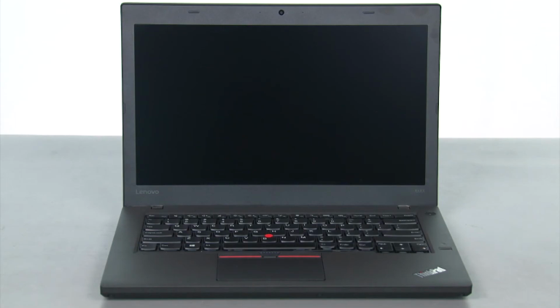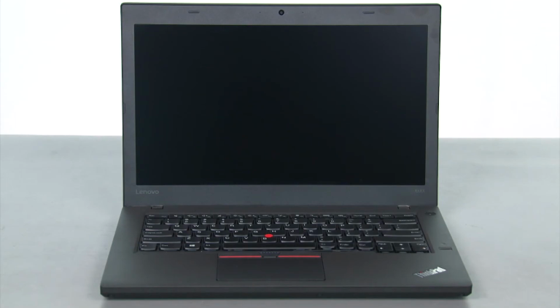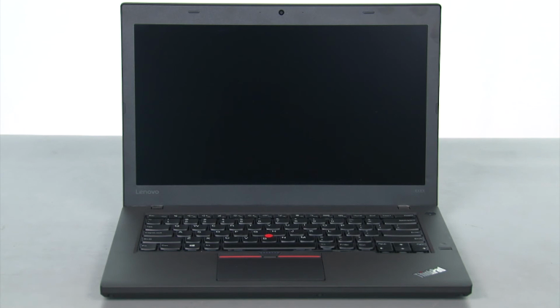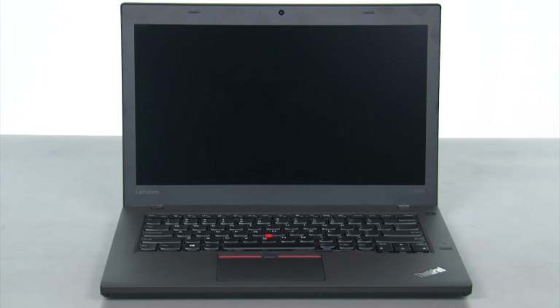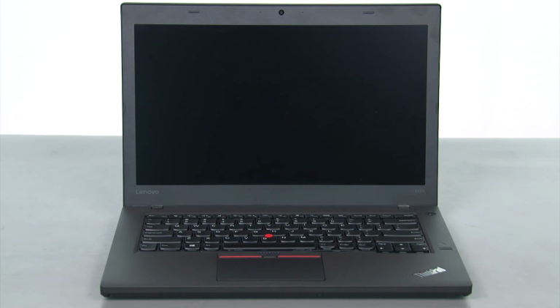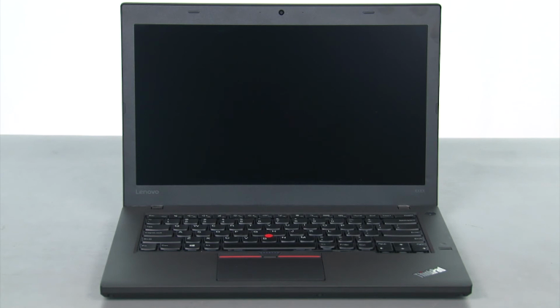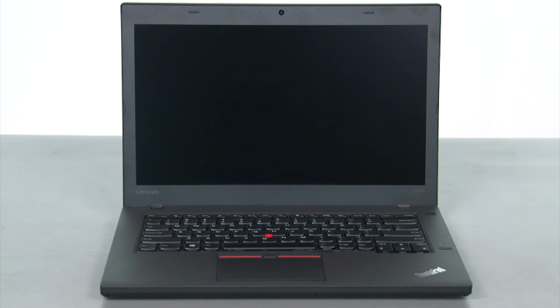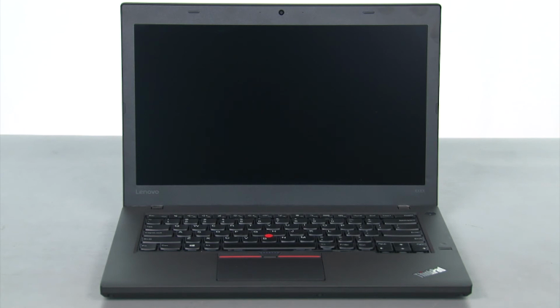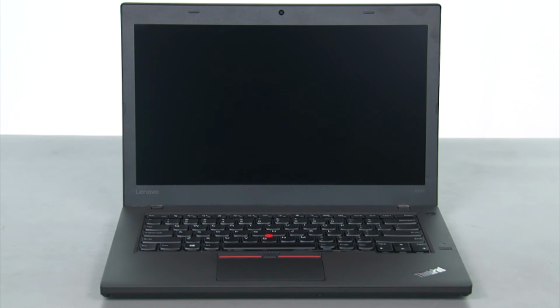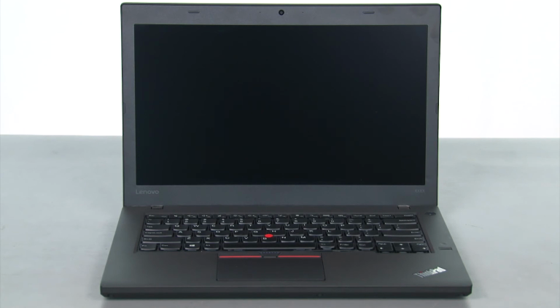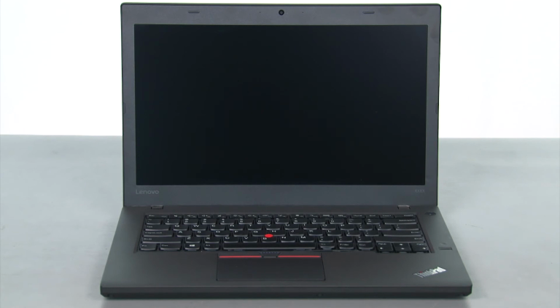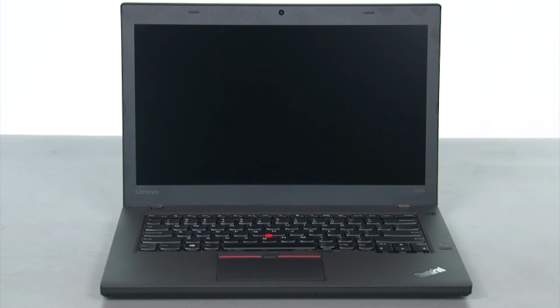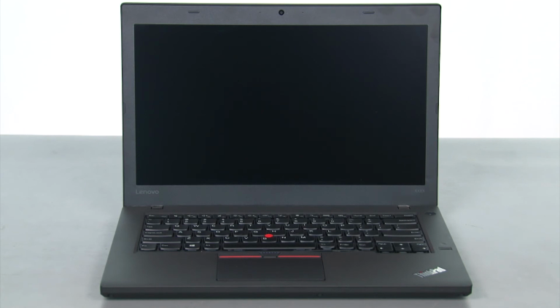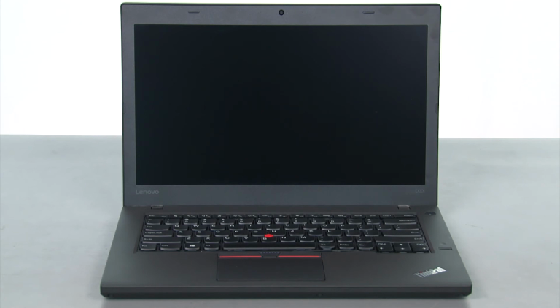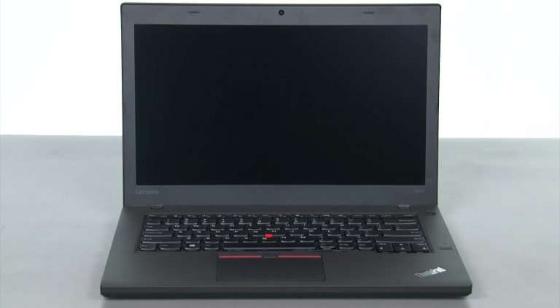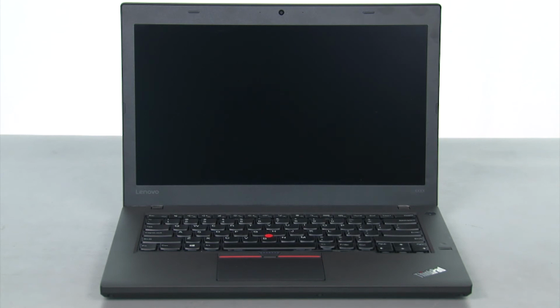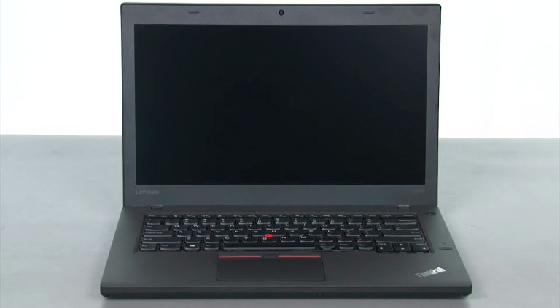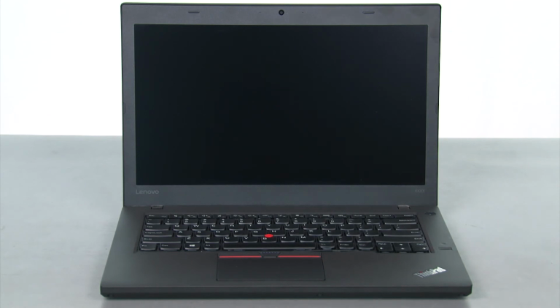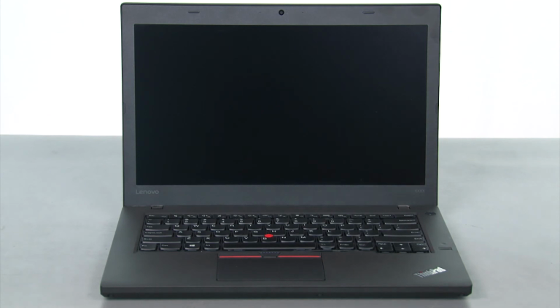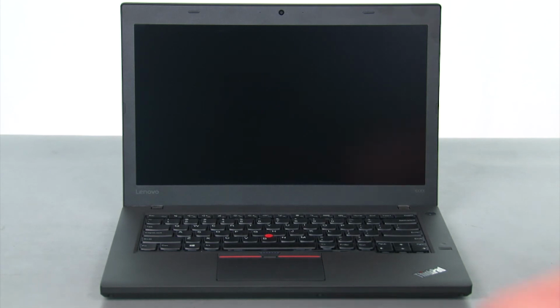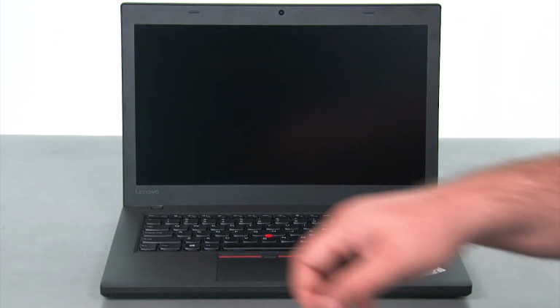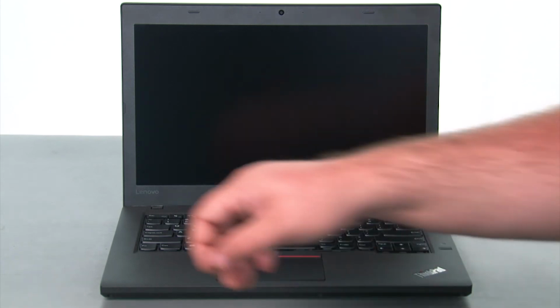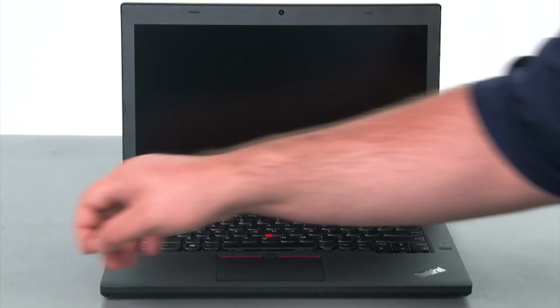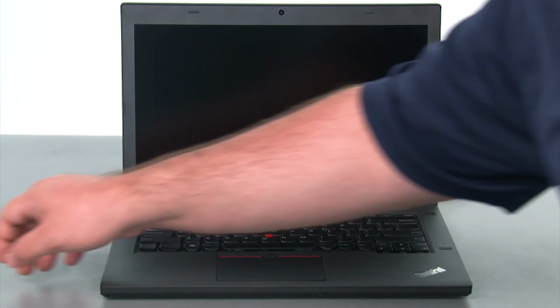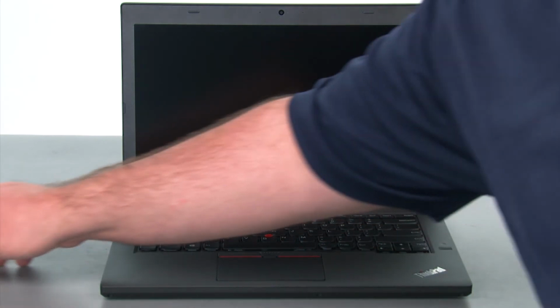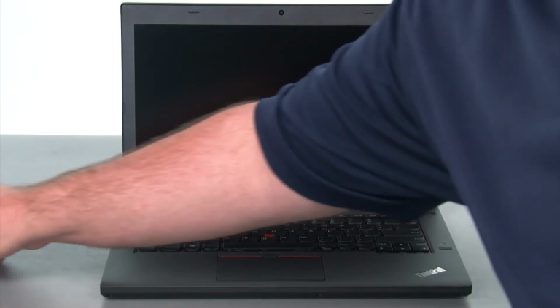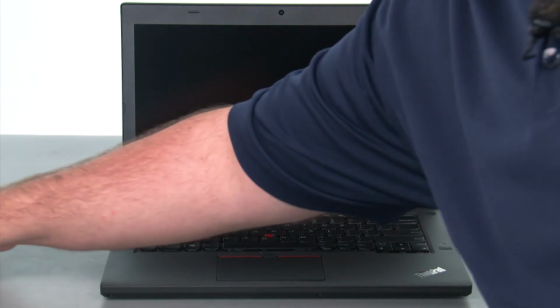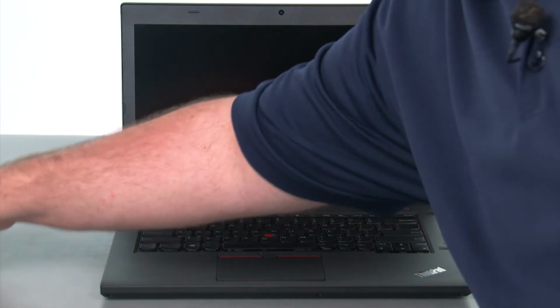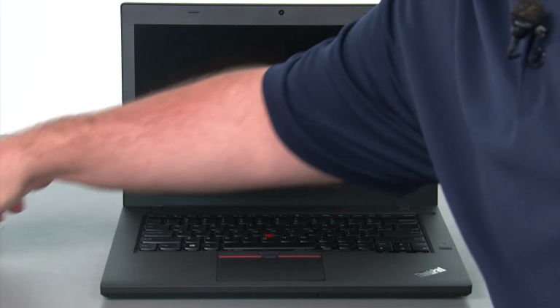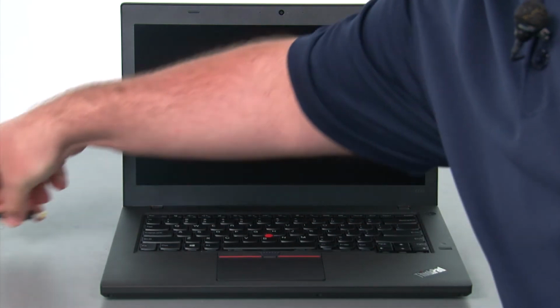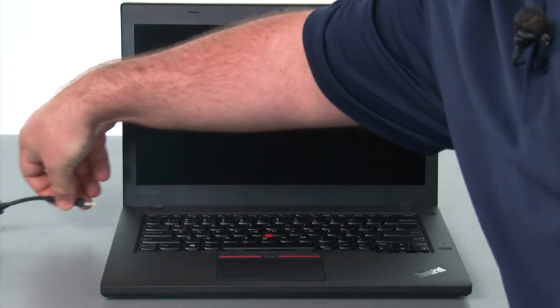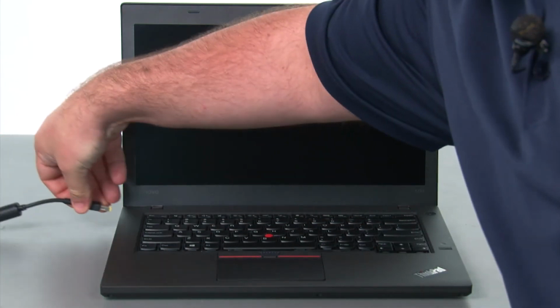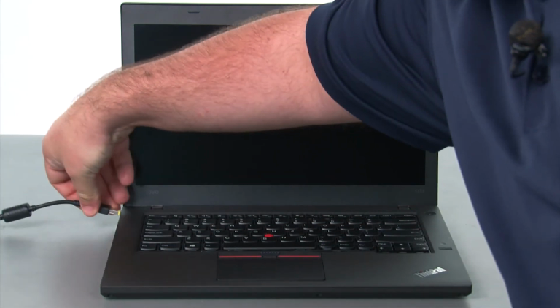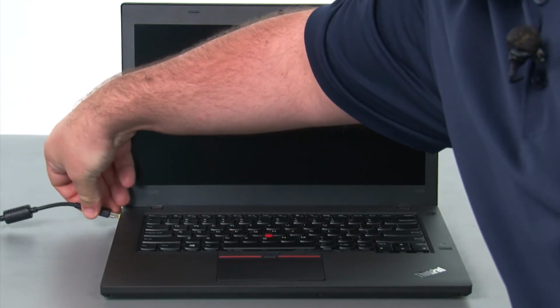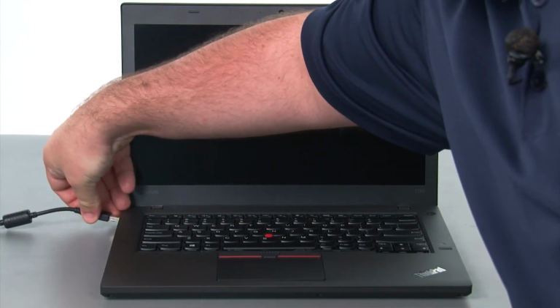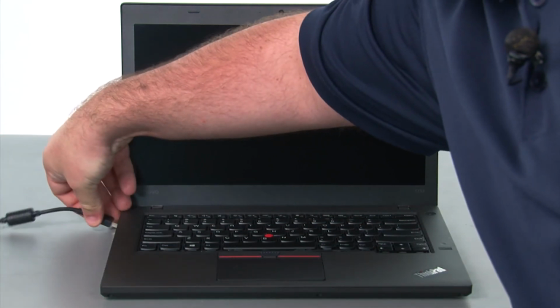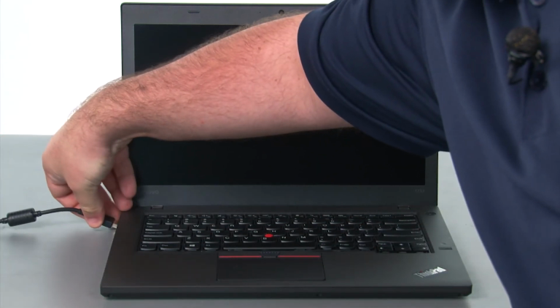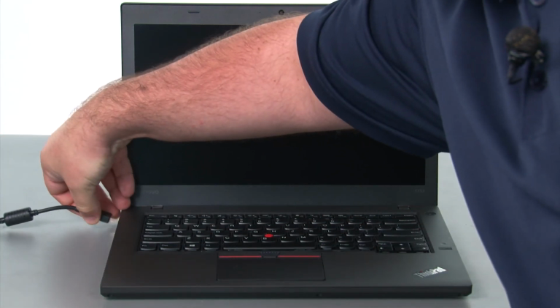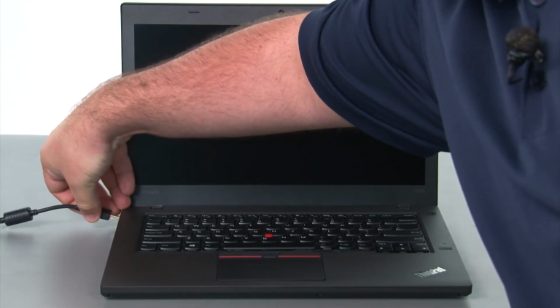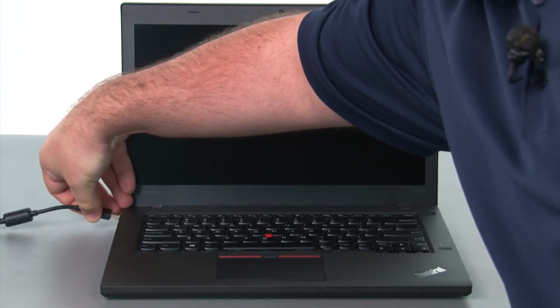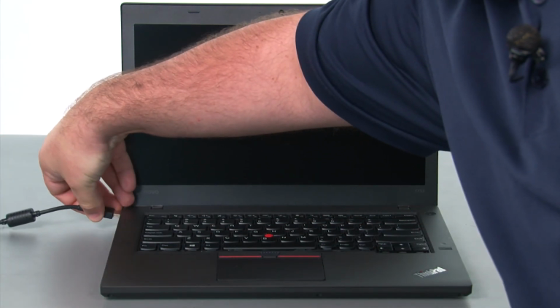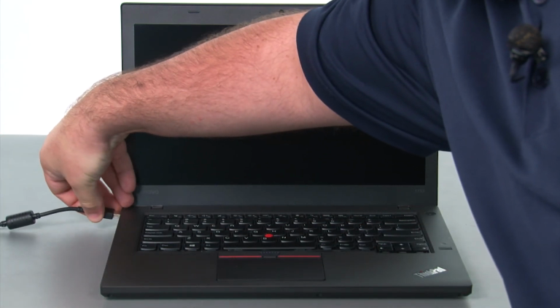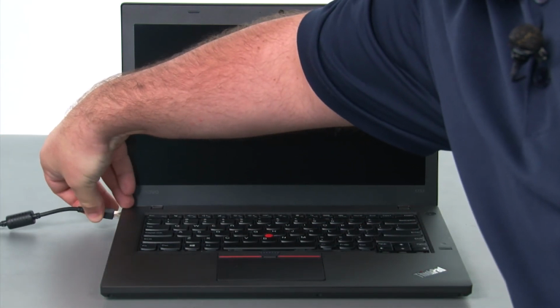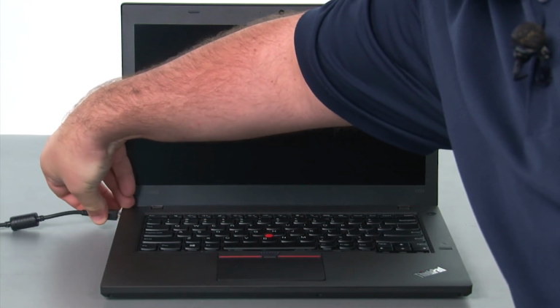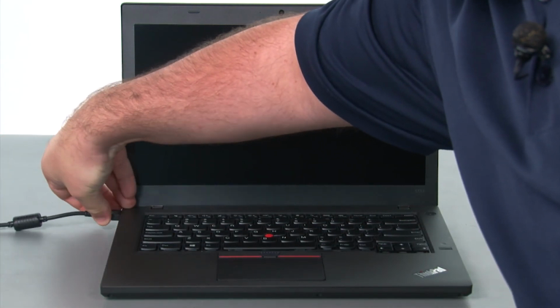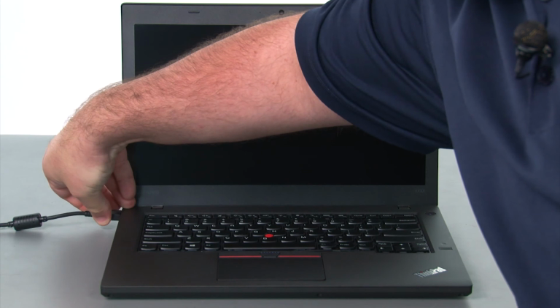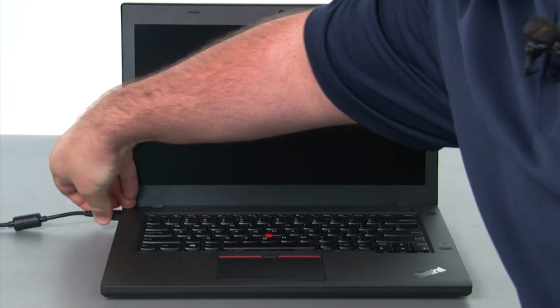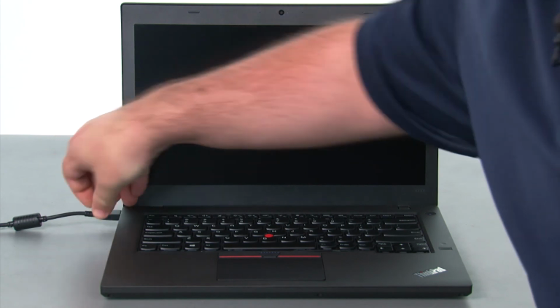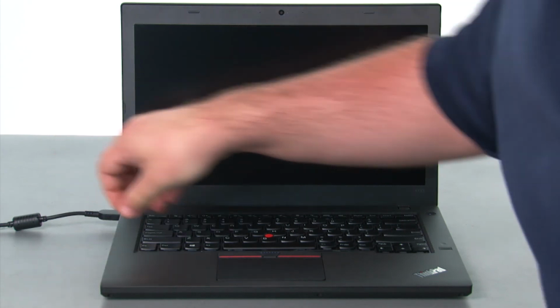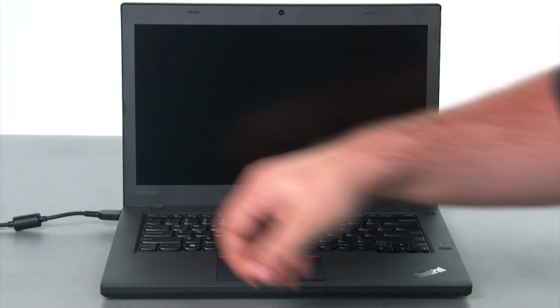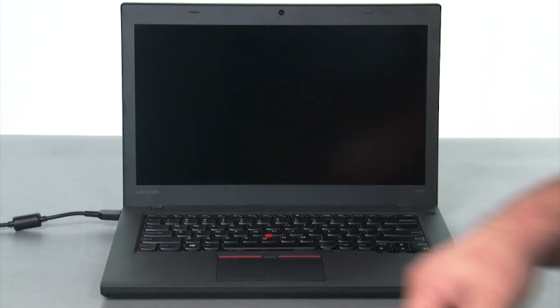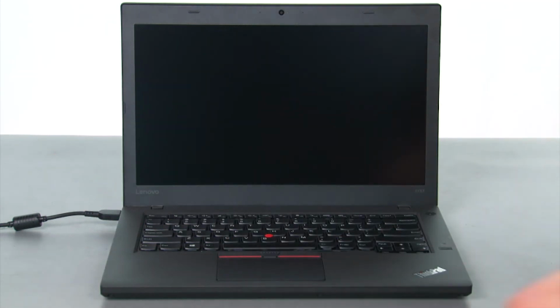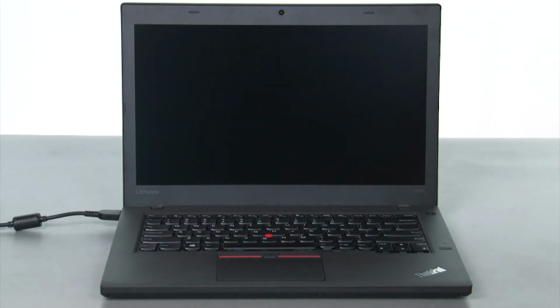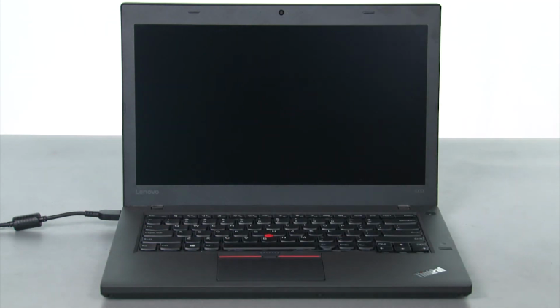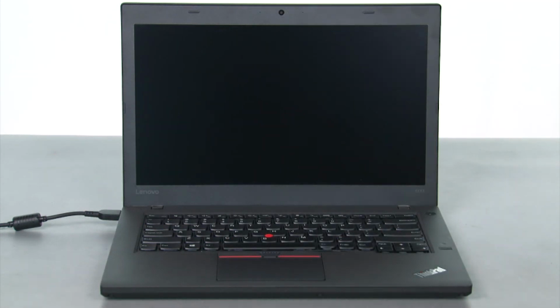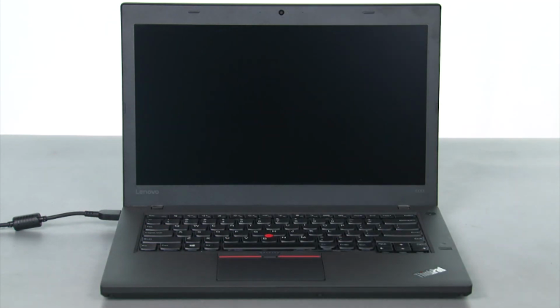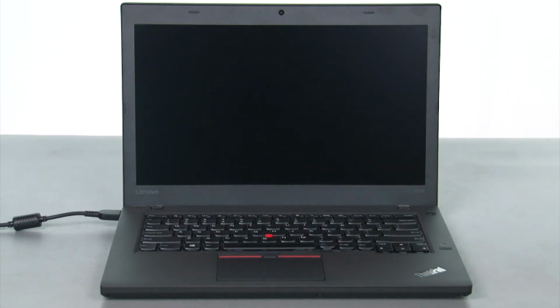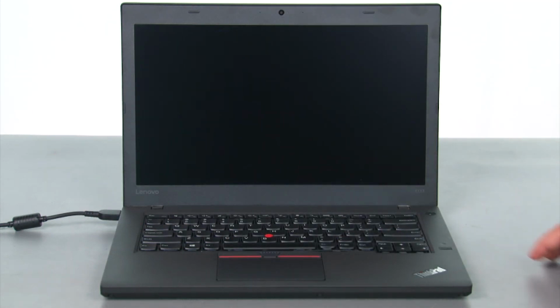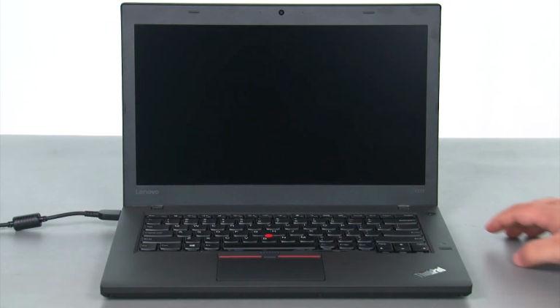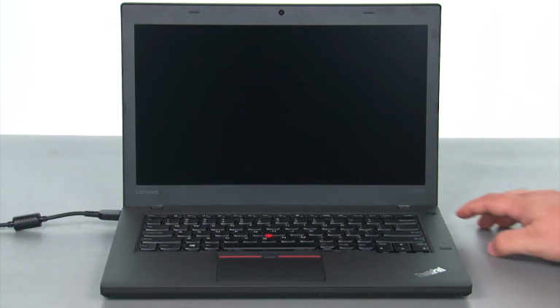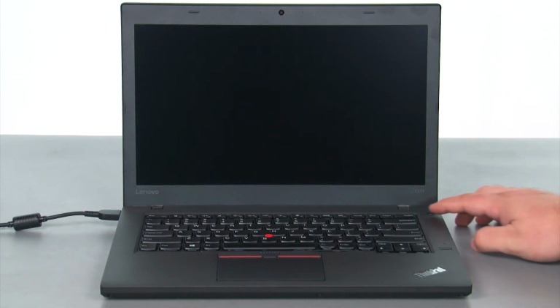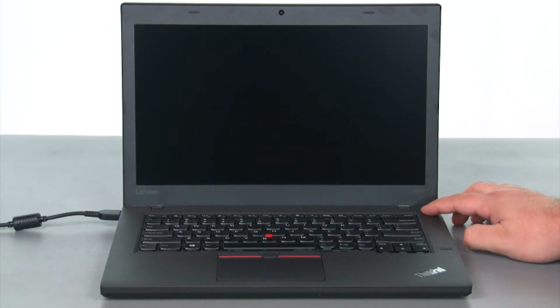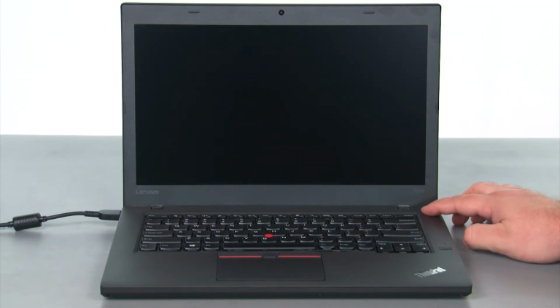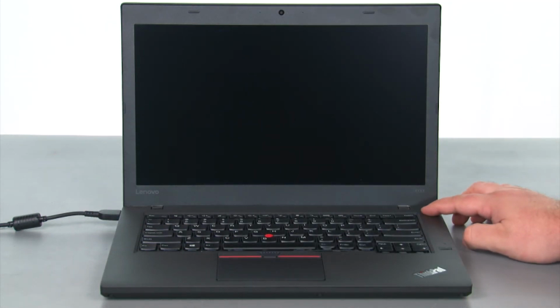To enable the internal battery, we just need to plug in the AC adapter and turn on the computer.